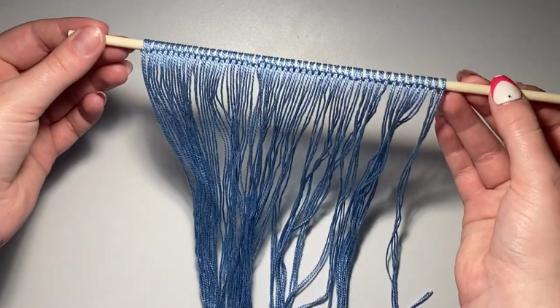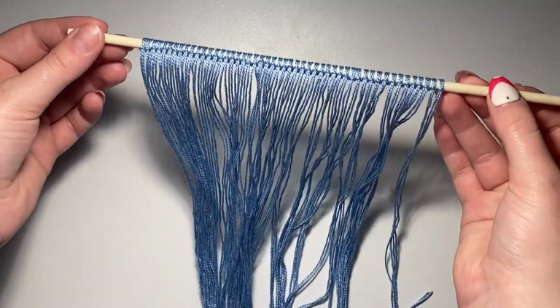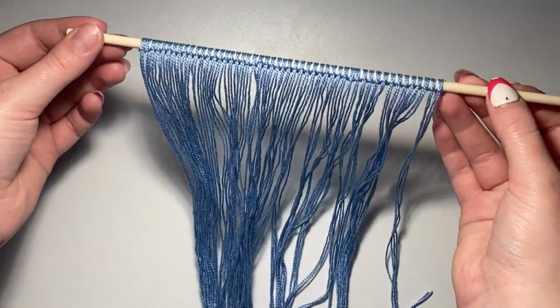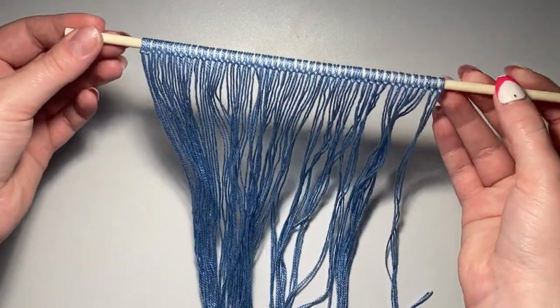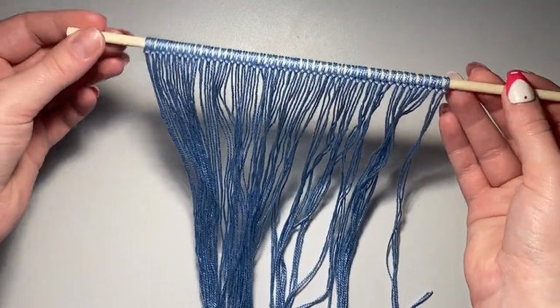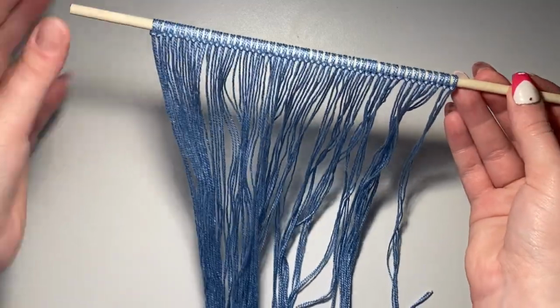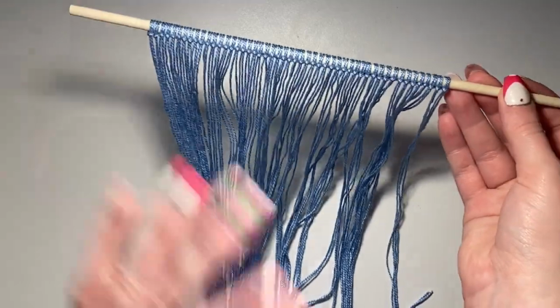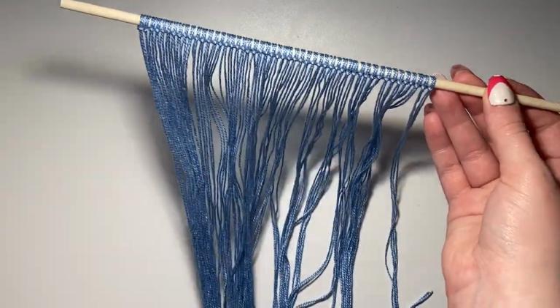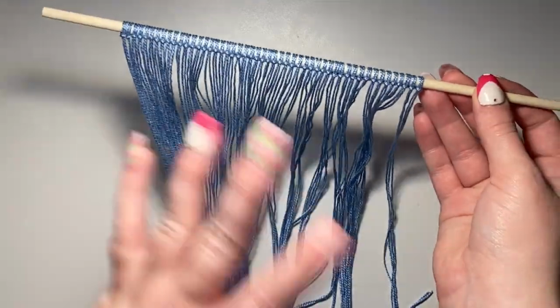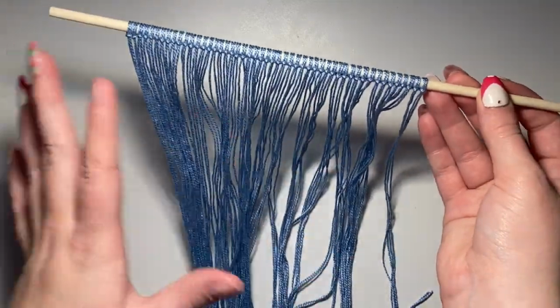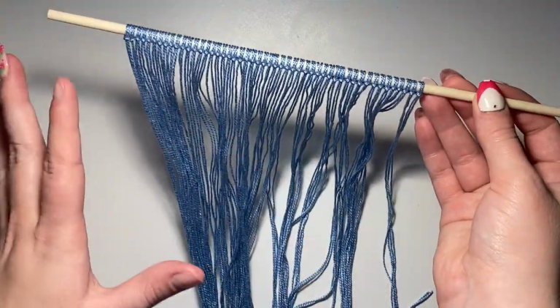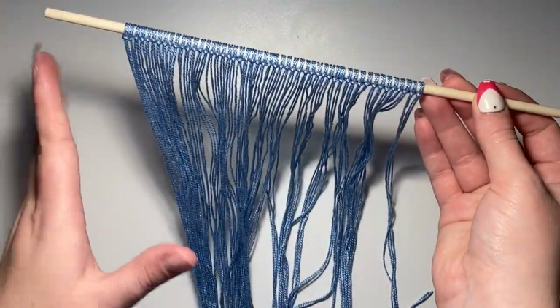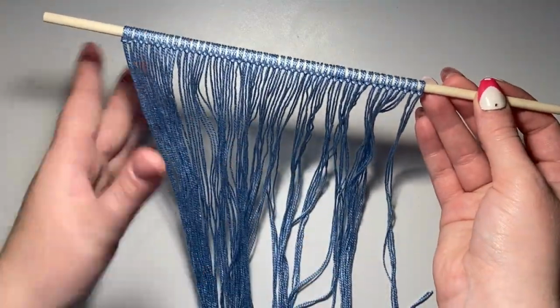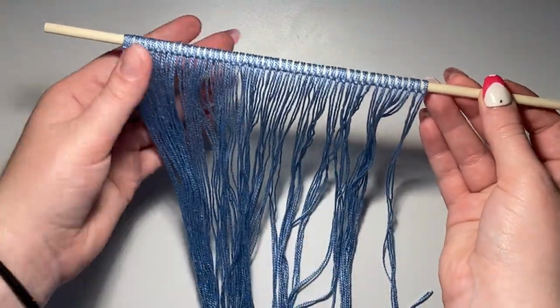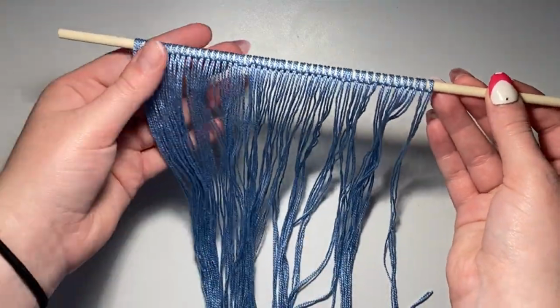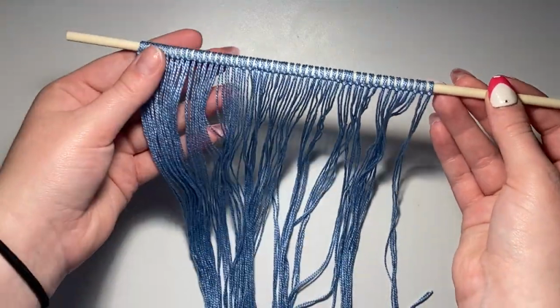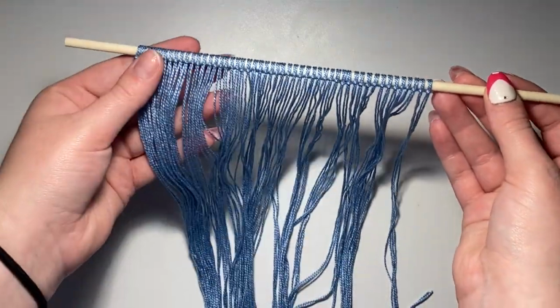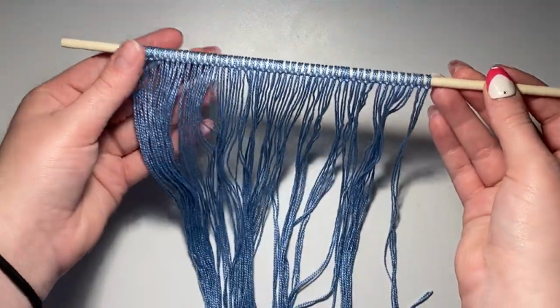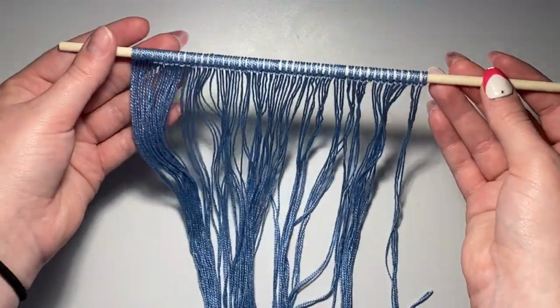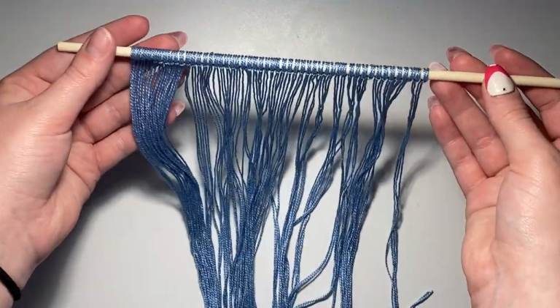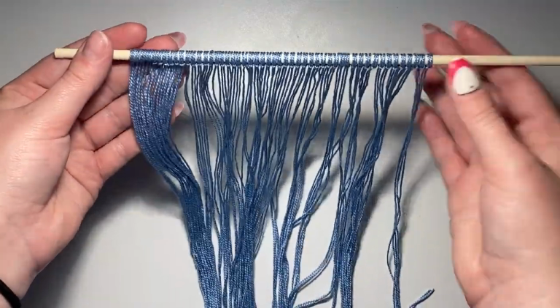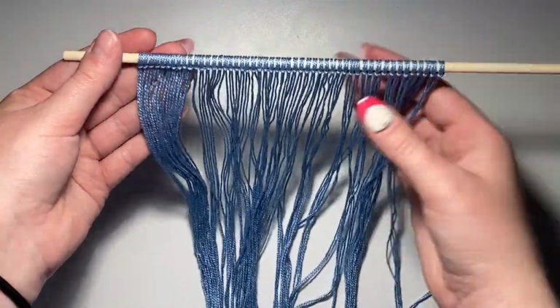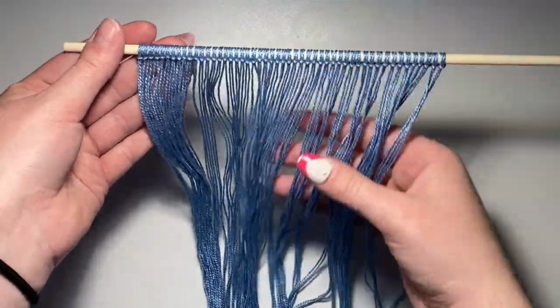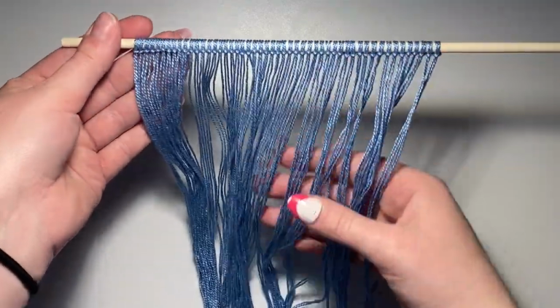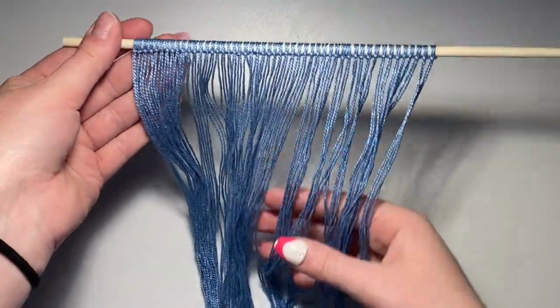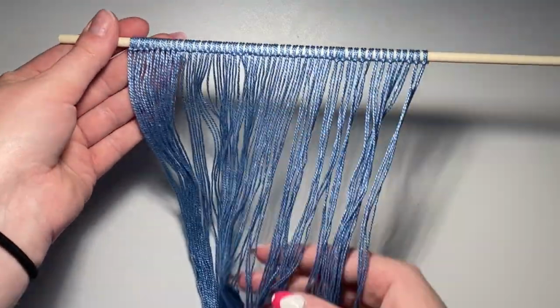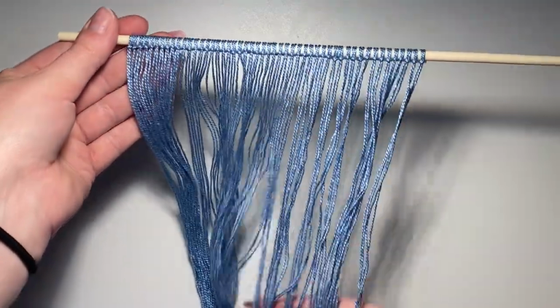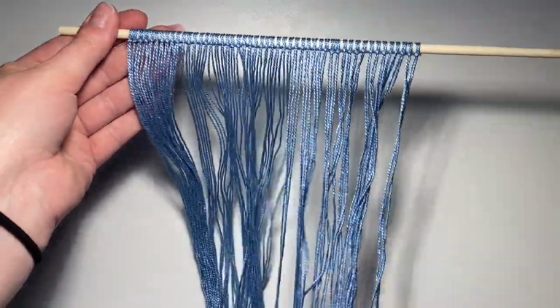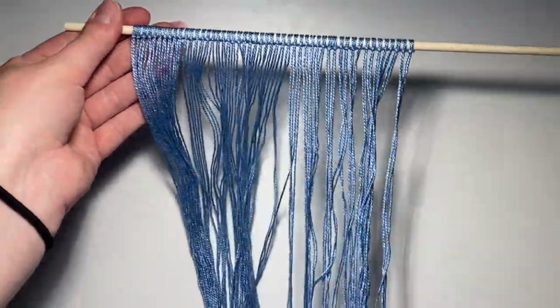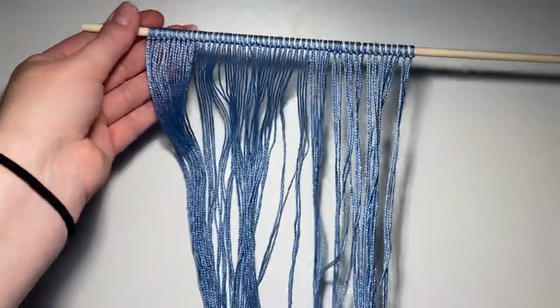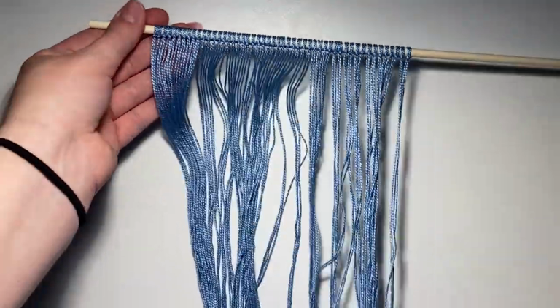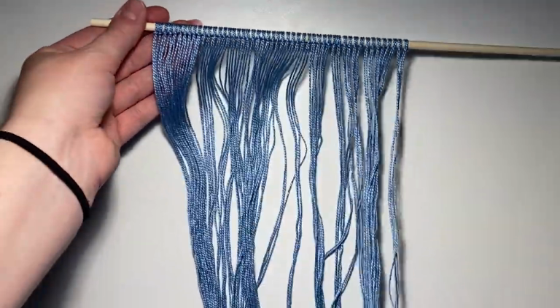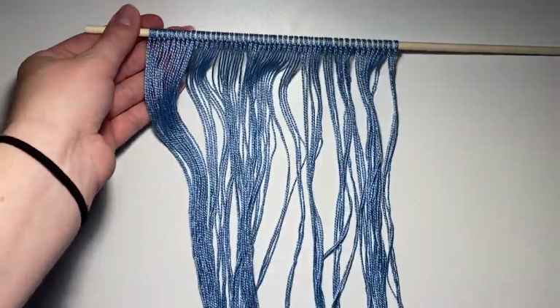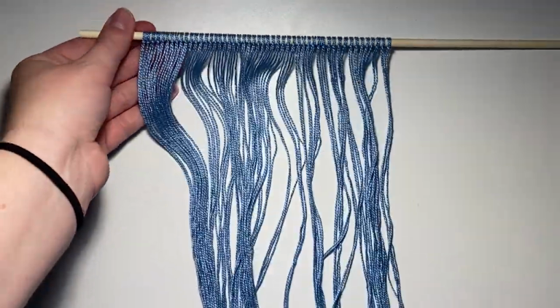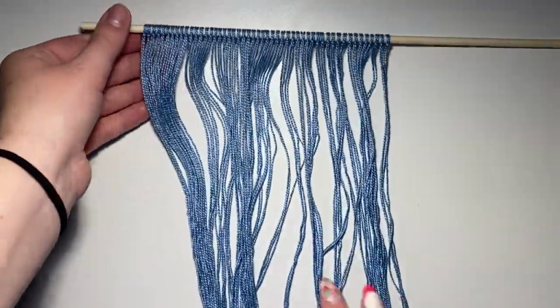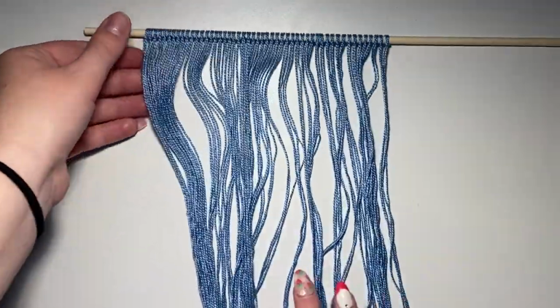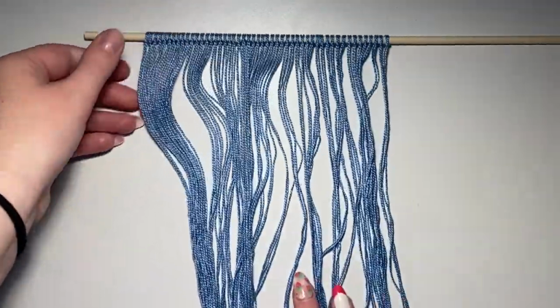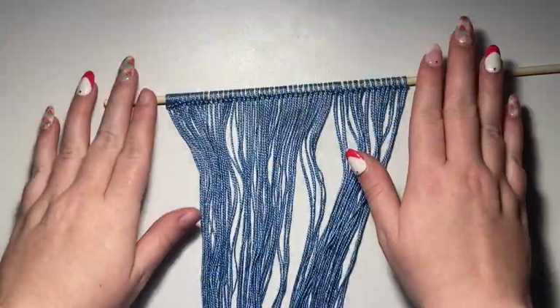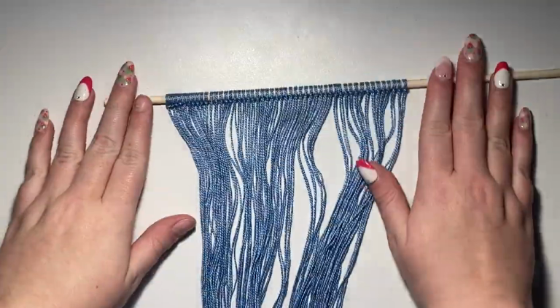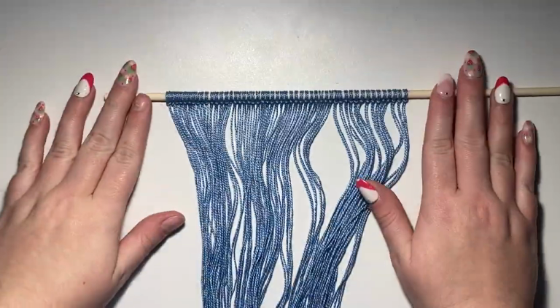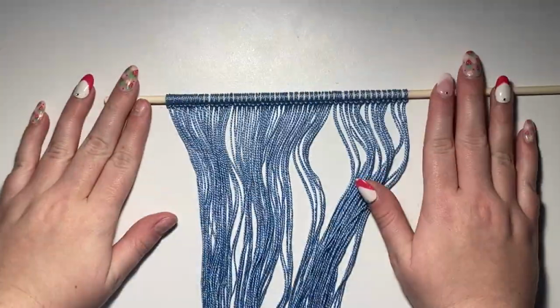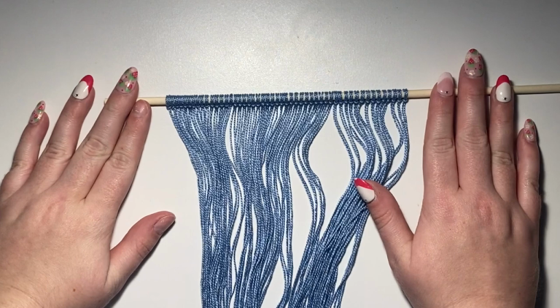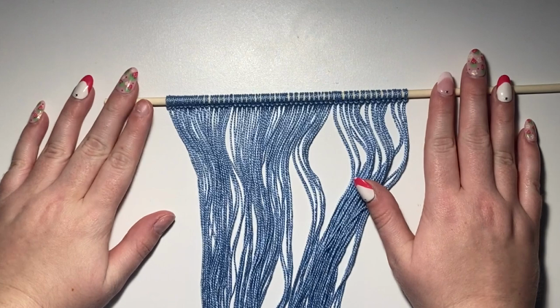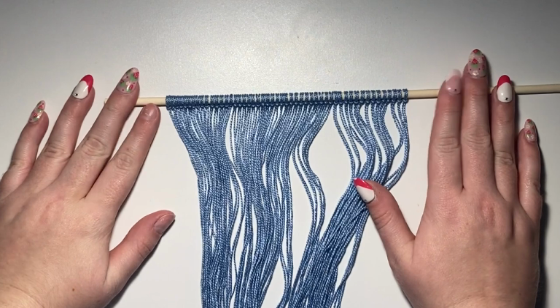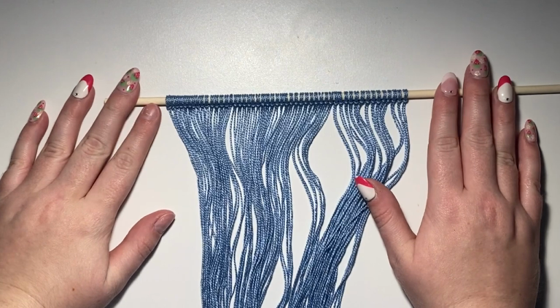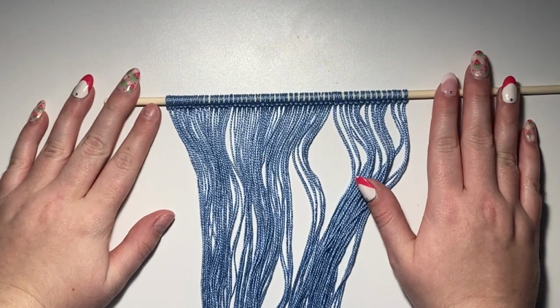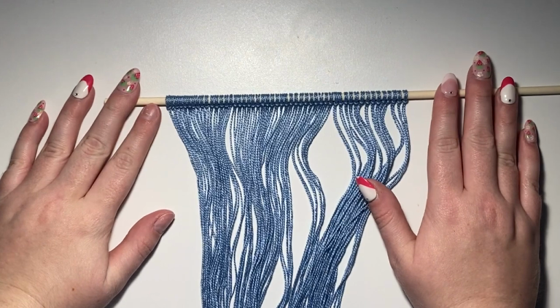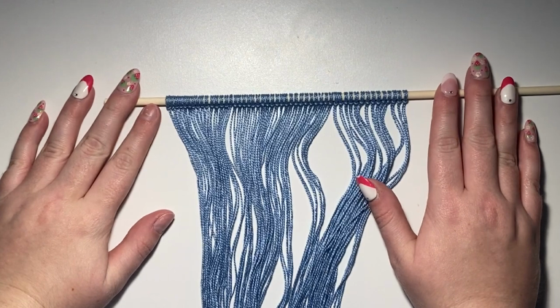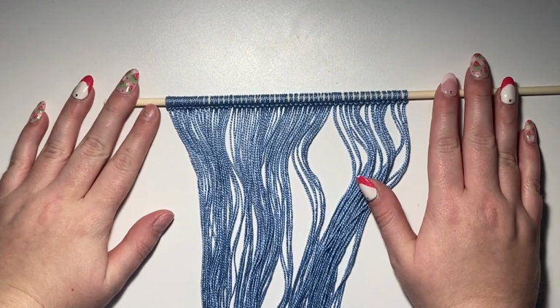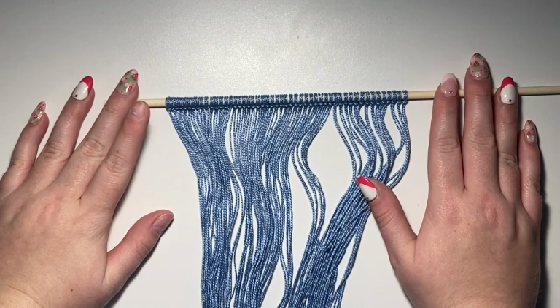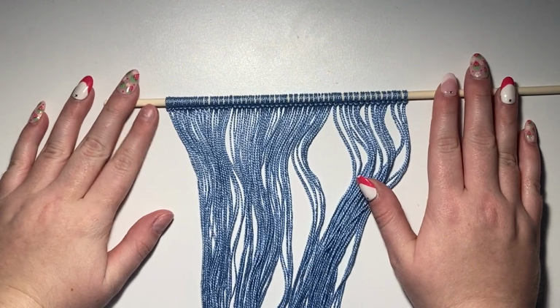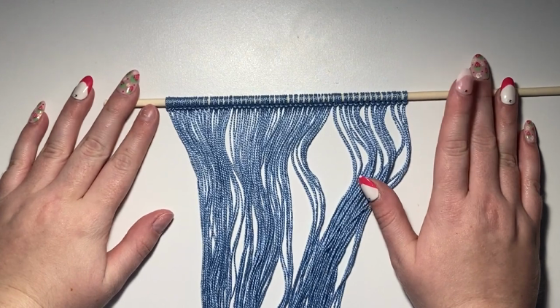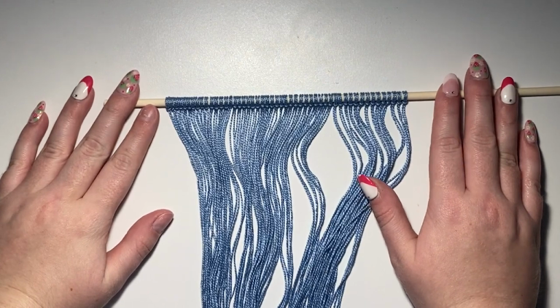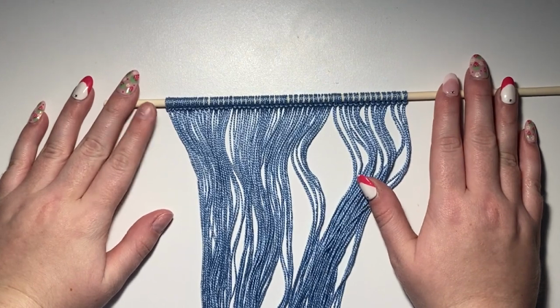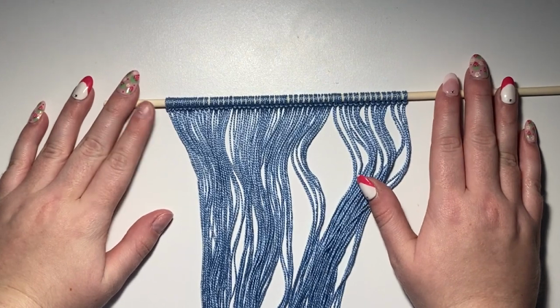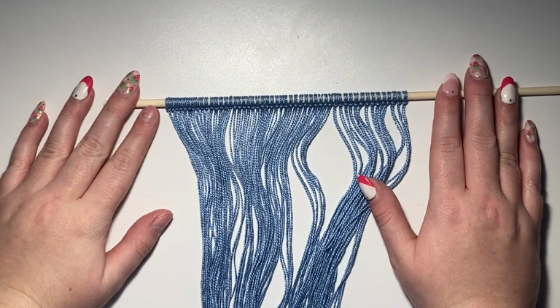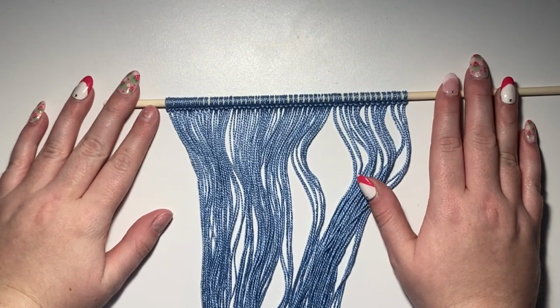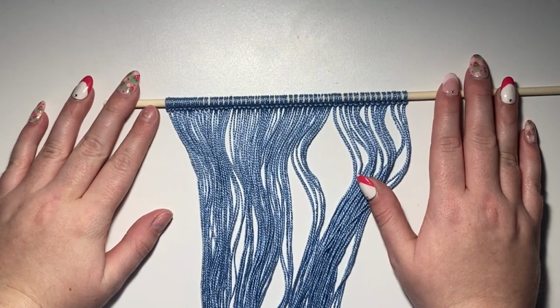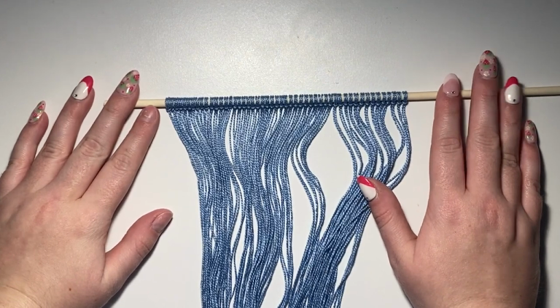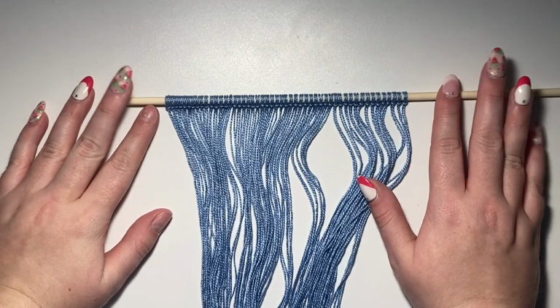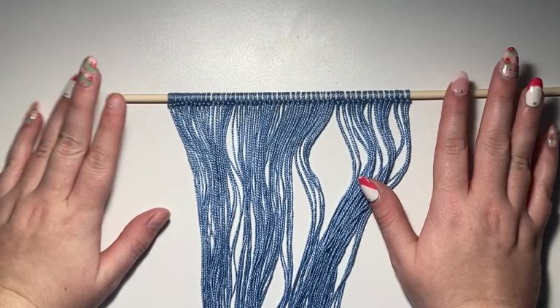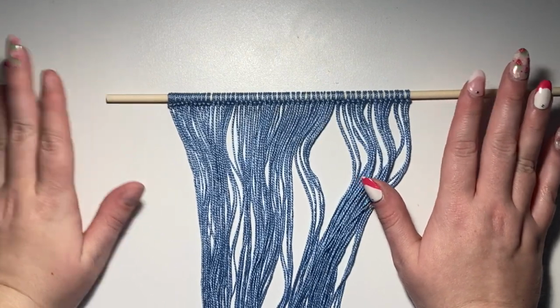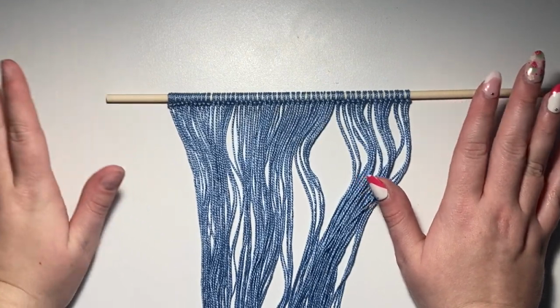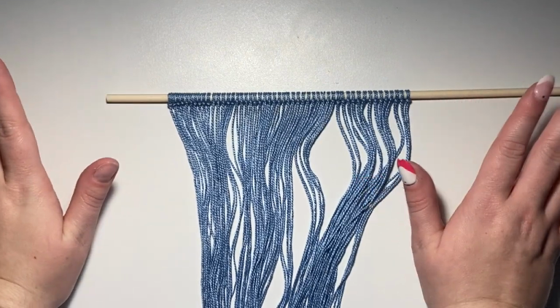I've attached all my base strings — all 100 of them. I'm going to go ahead and just get started on knotting.